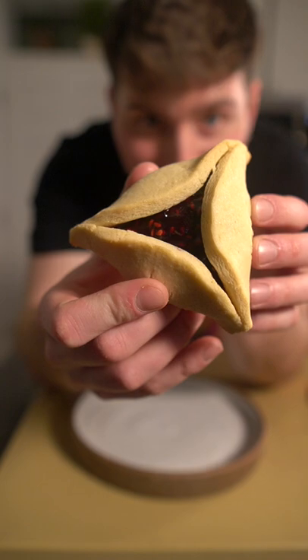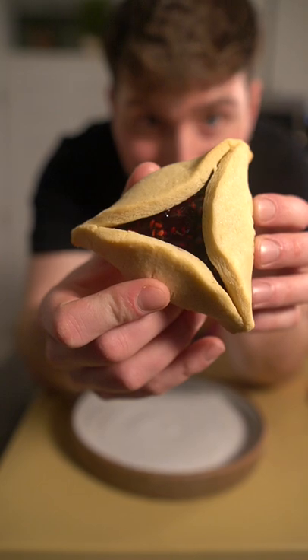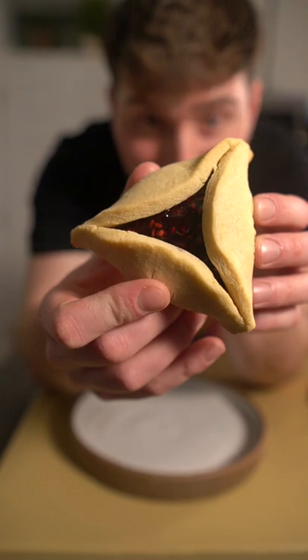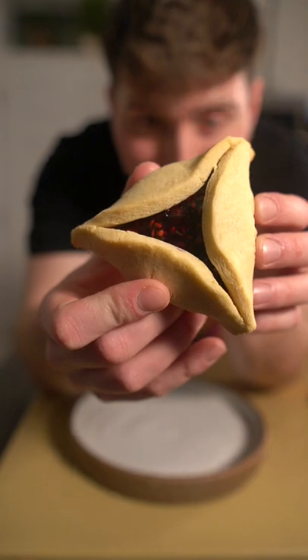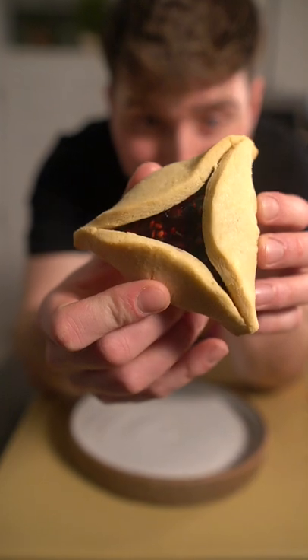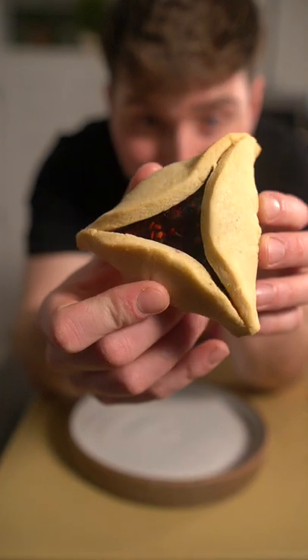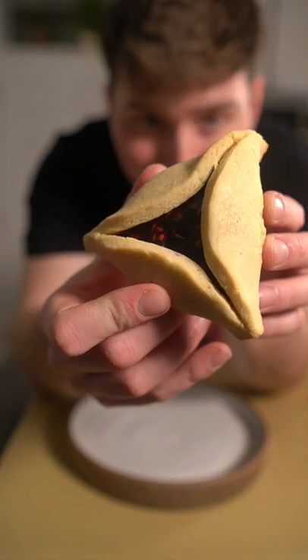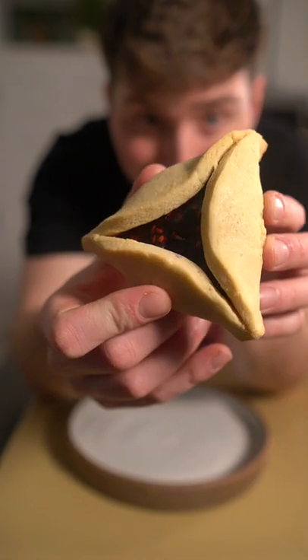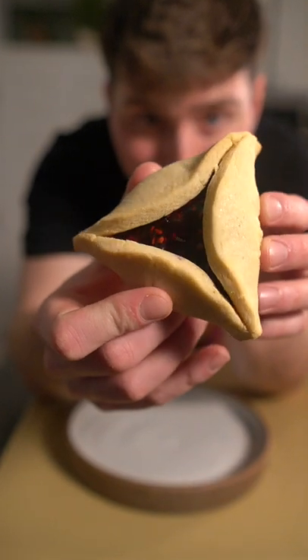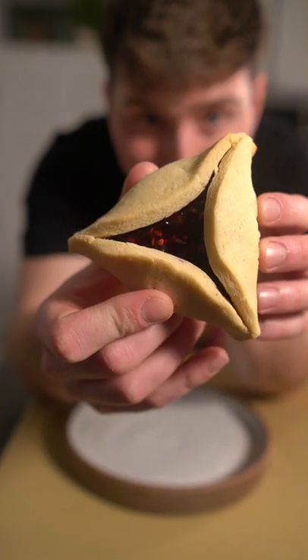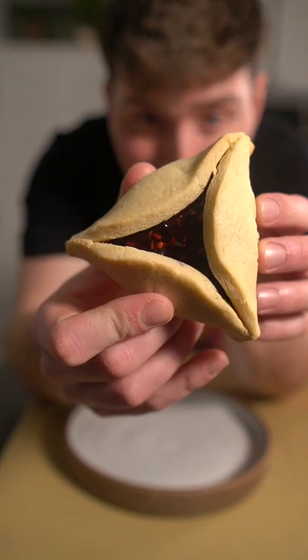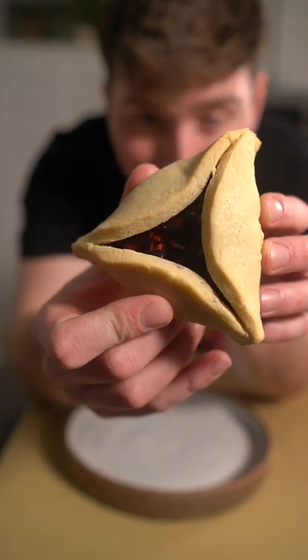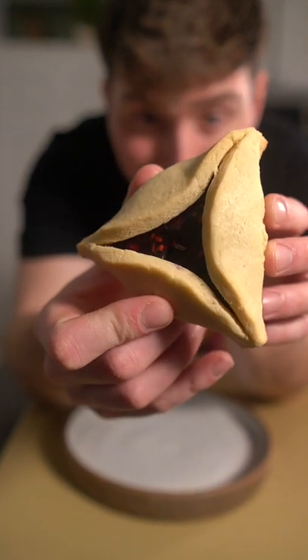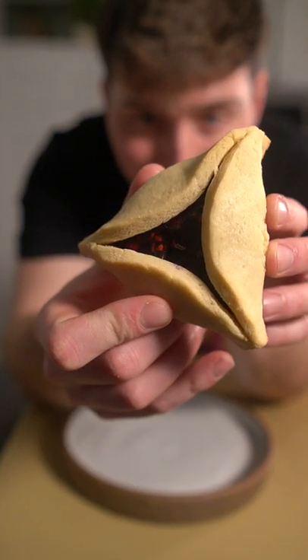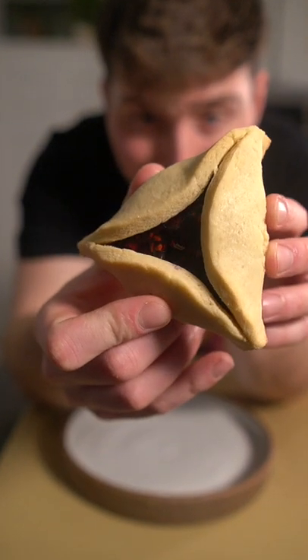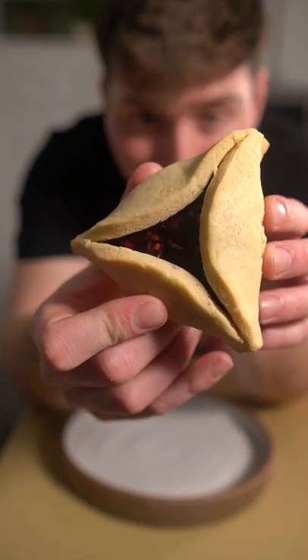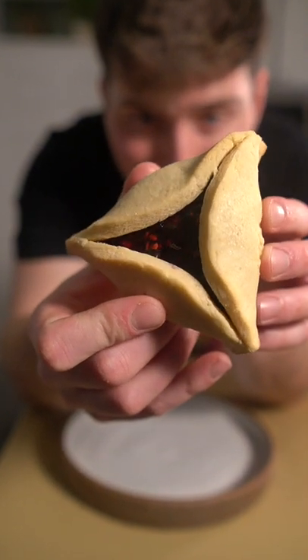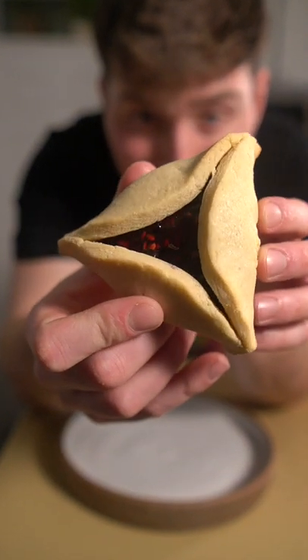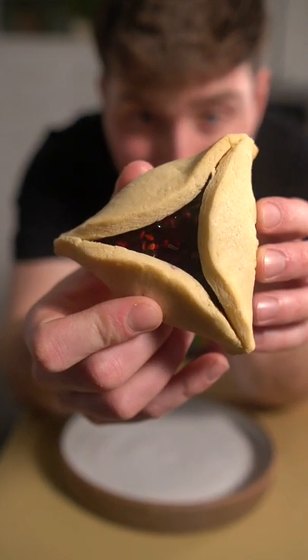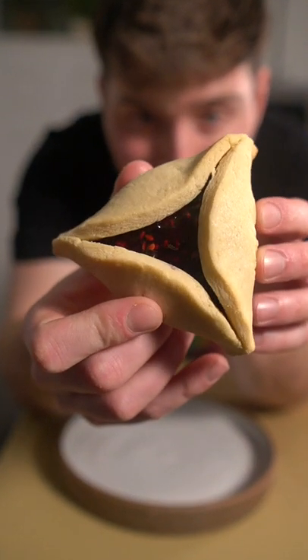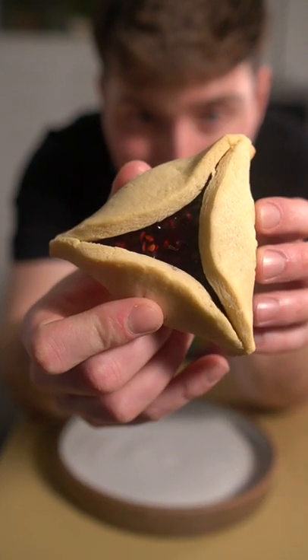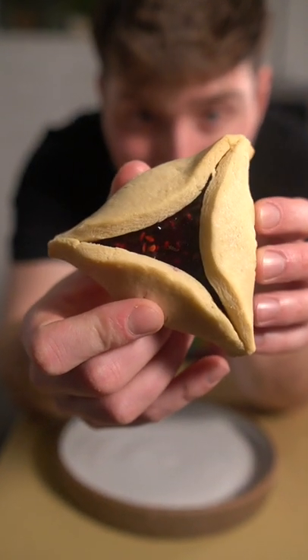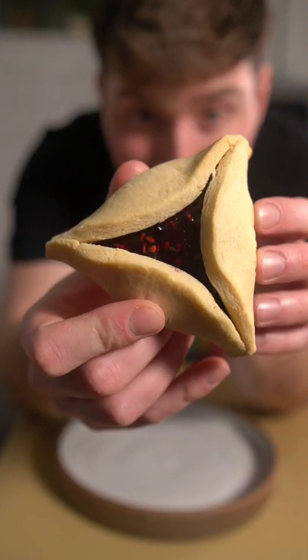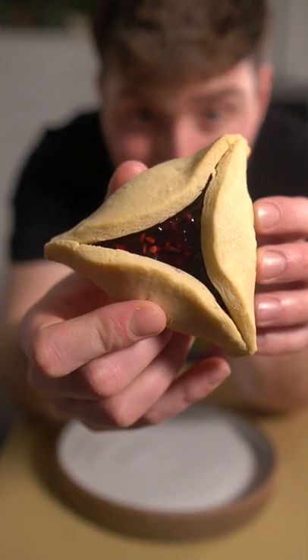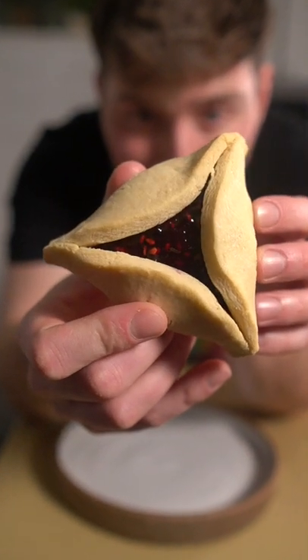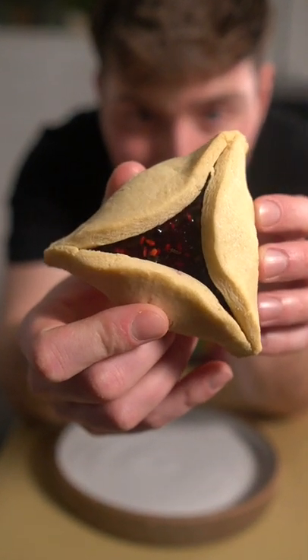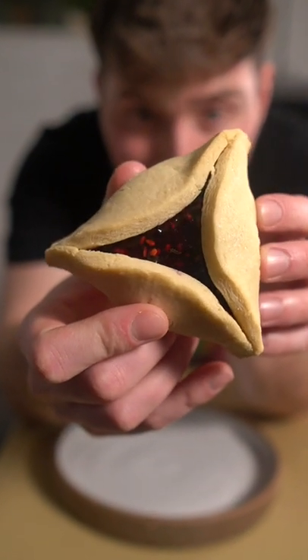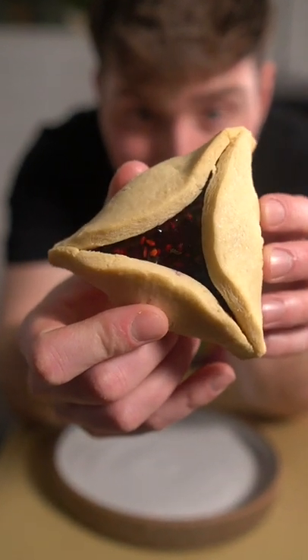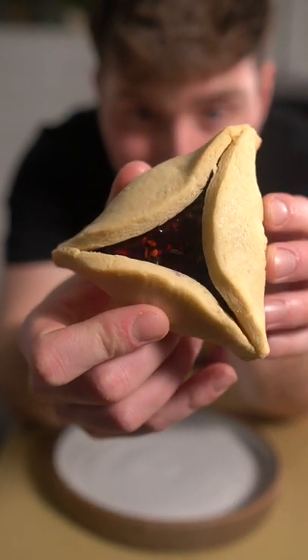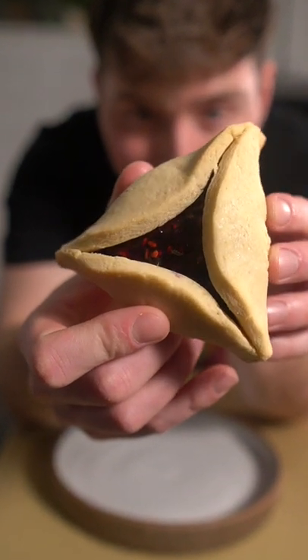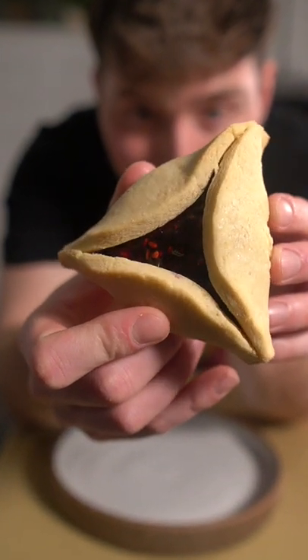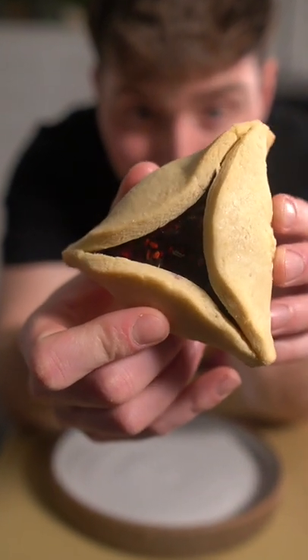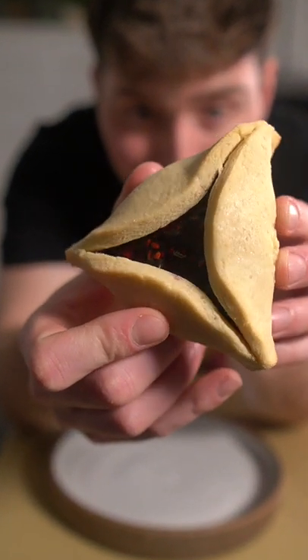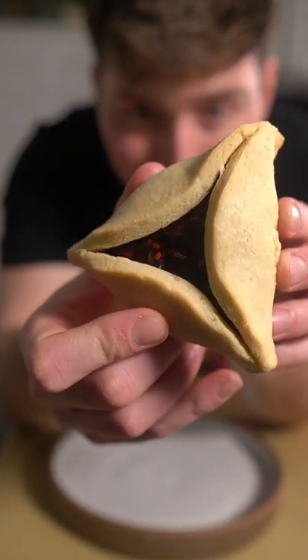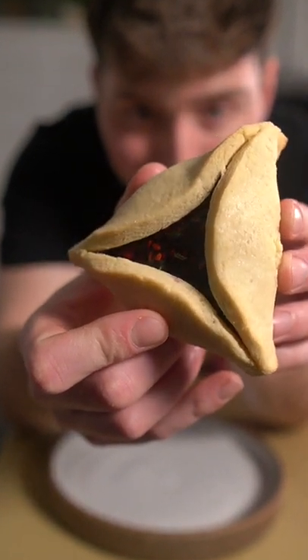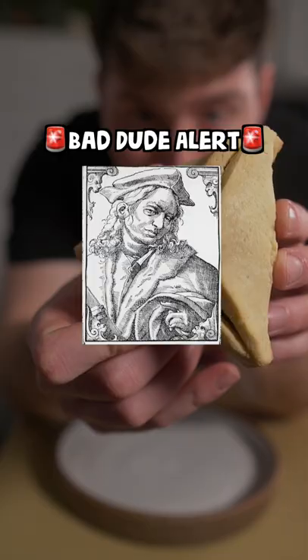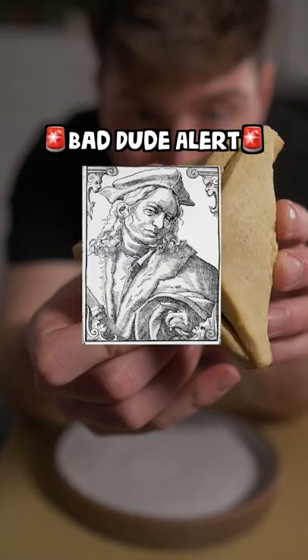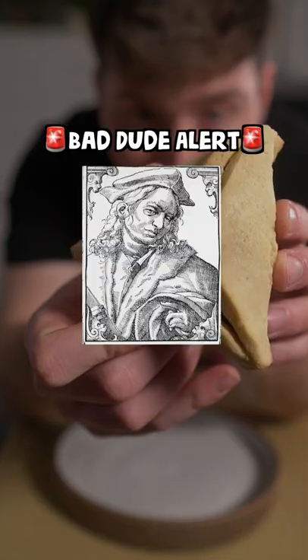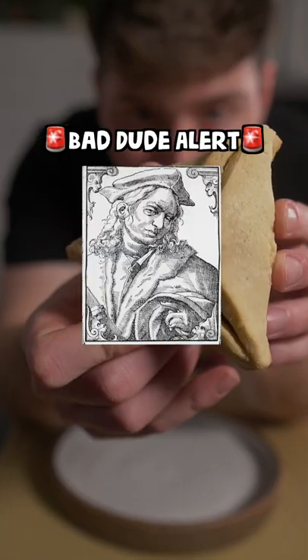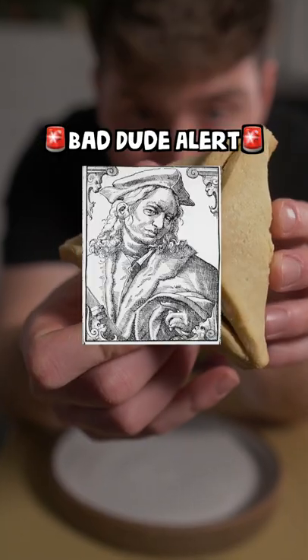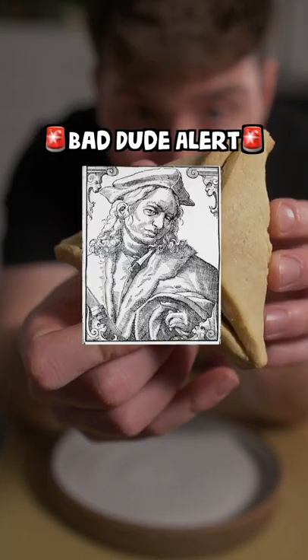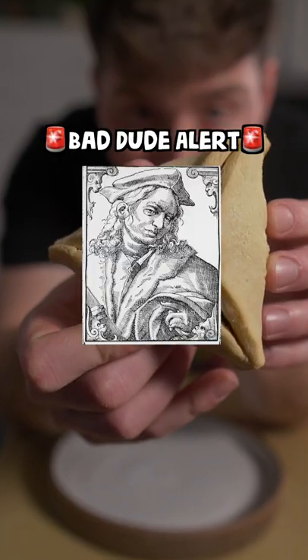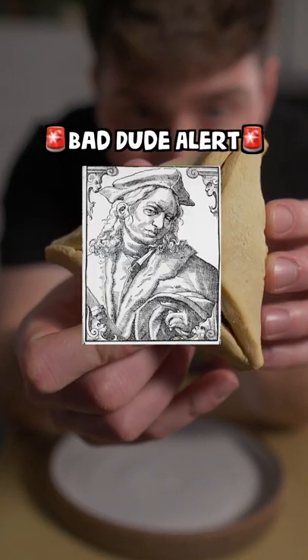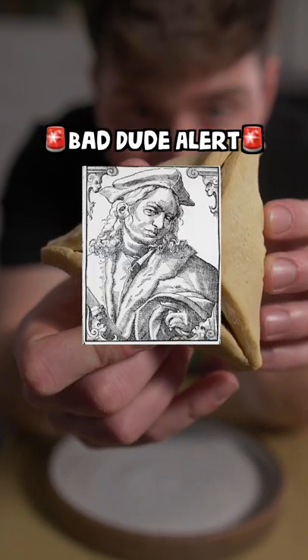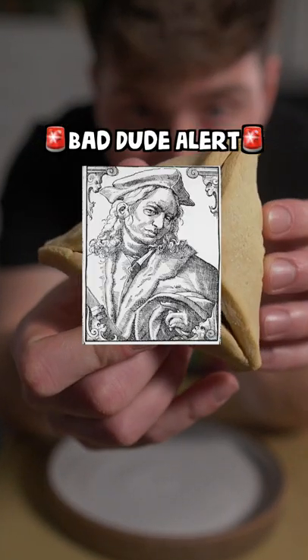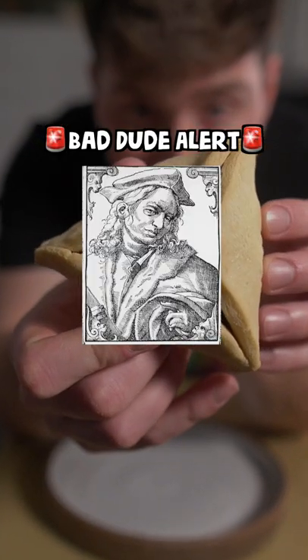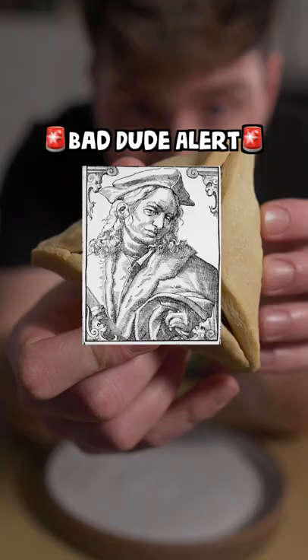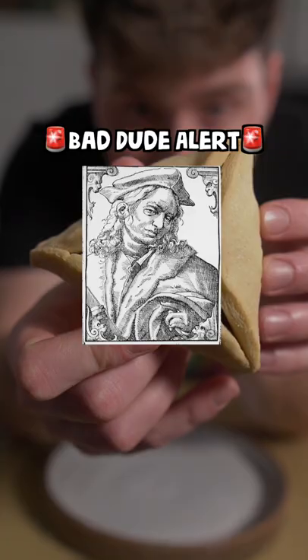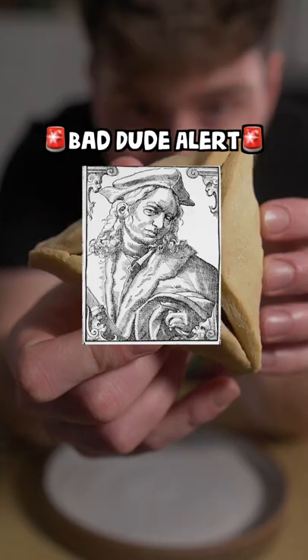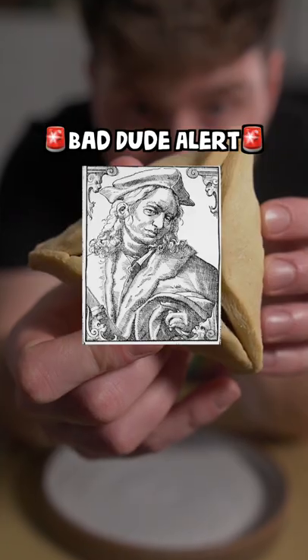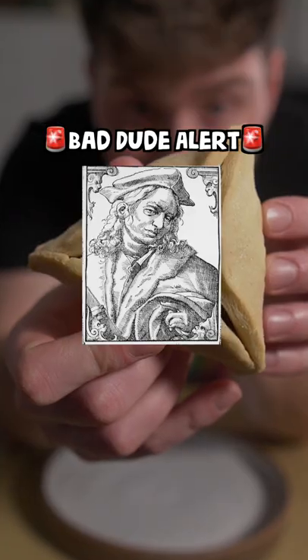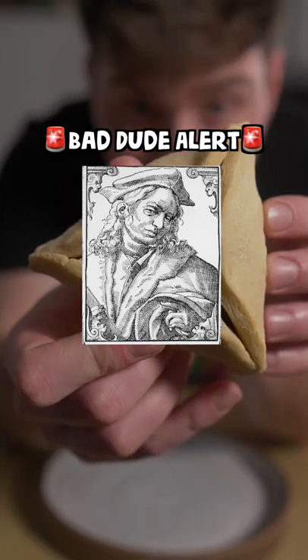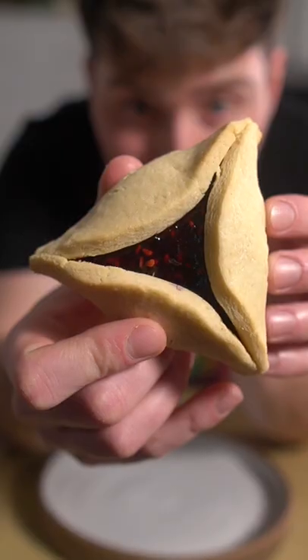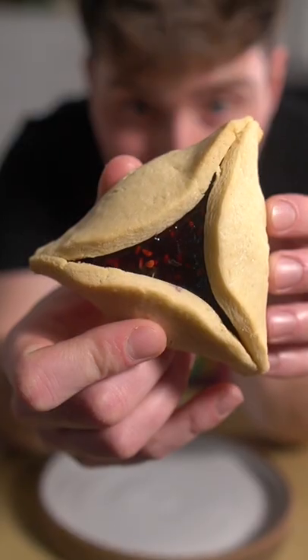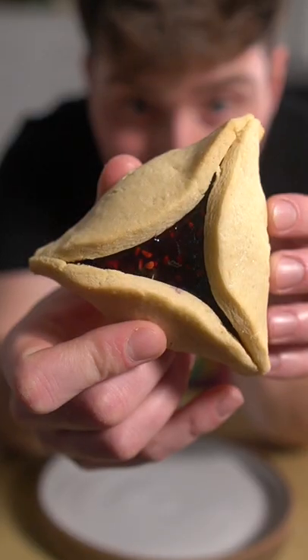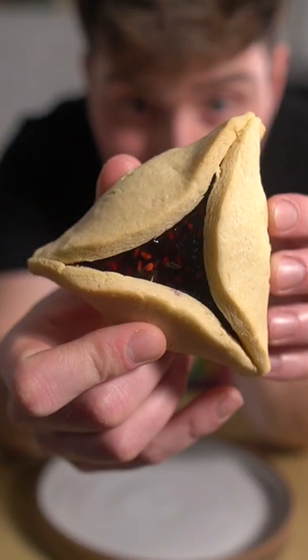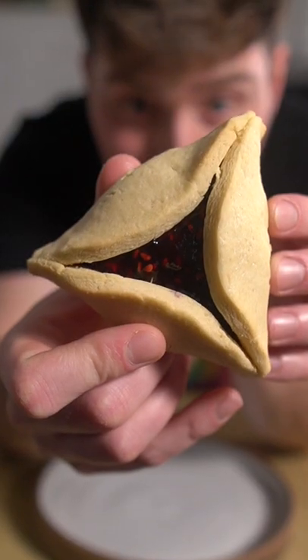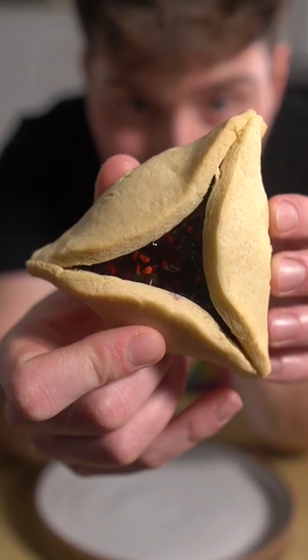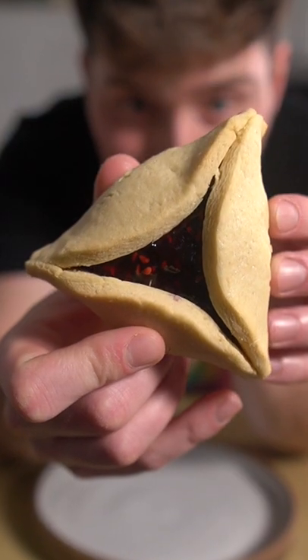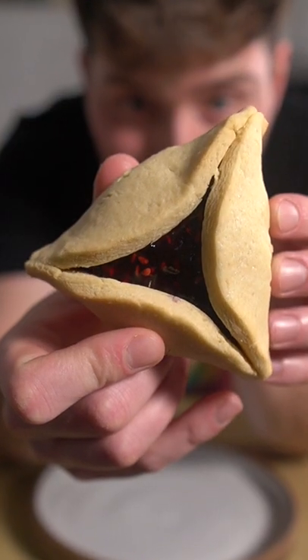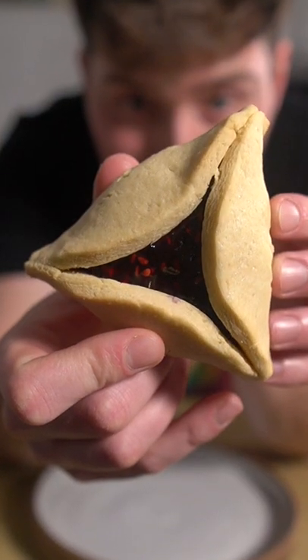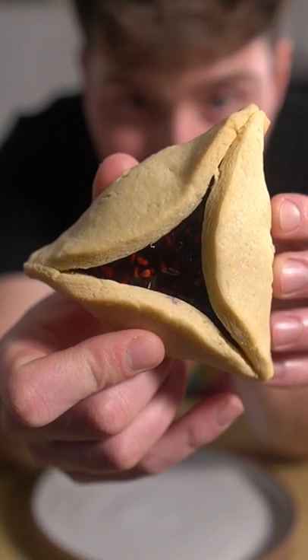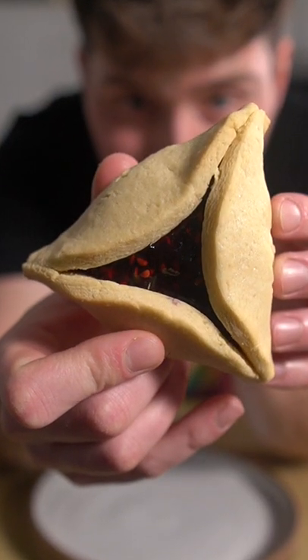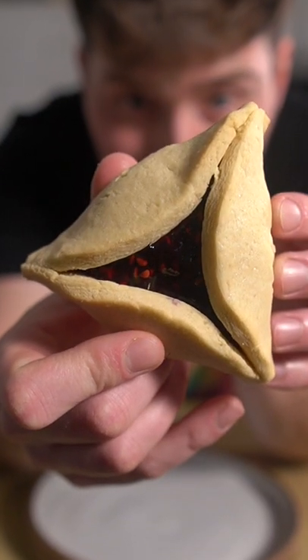These are hamantashin. They're Jewish cookies eaten on Purim and are meant to resemble a bad dude's hat. But they're good.